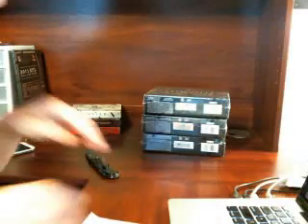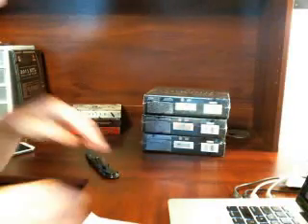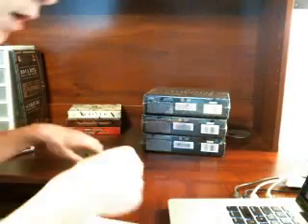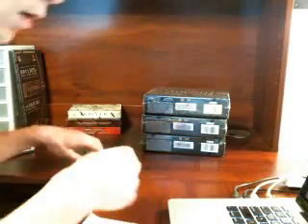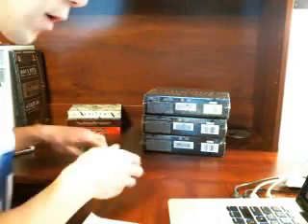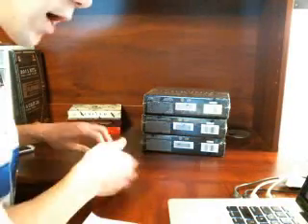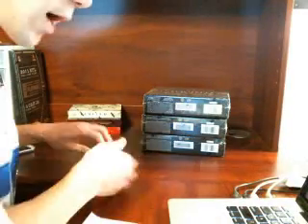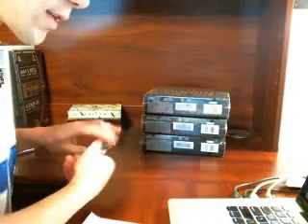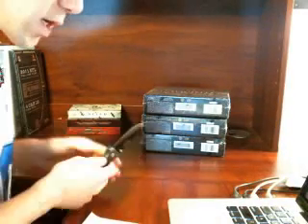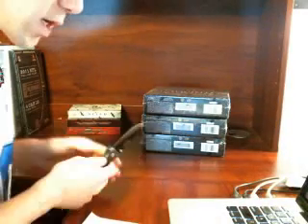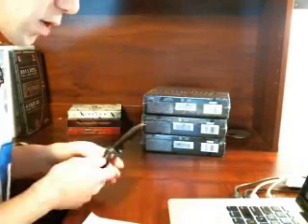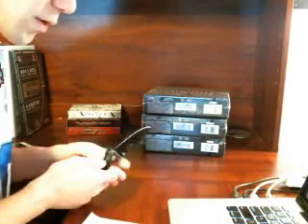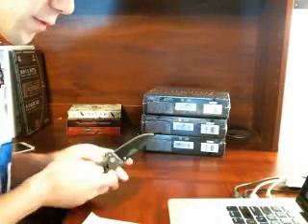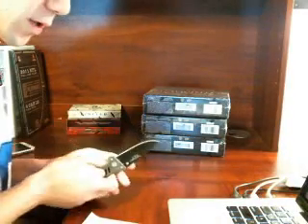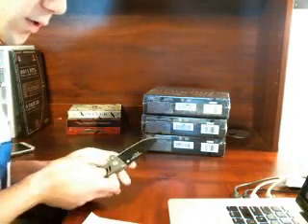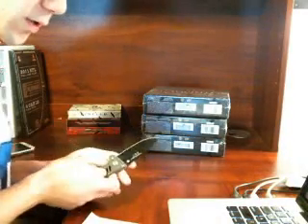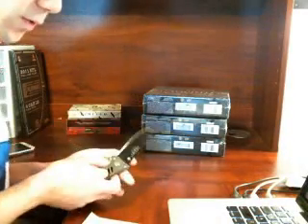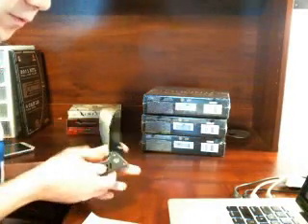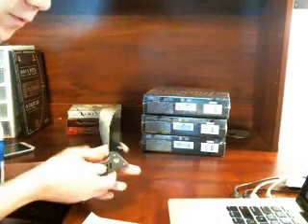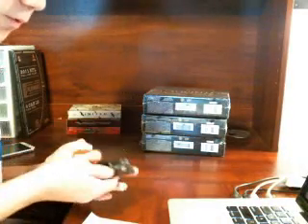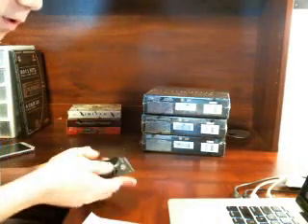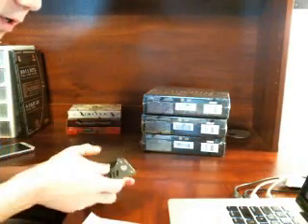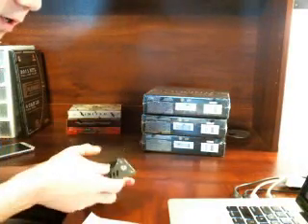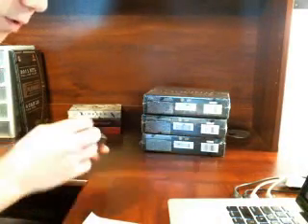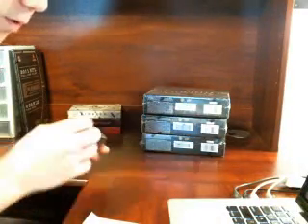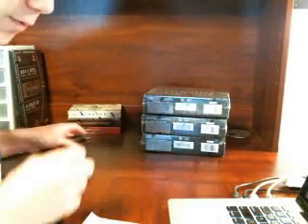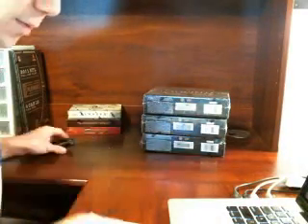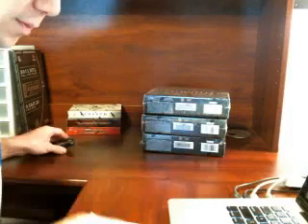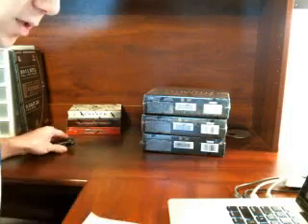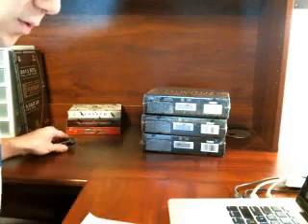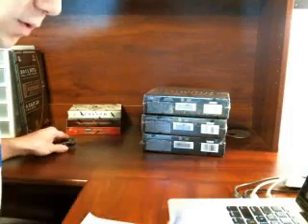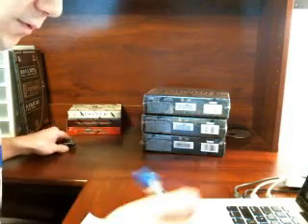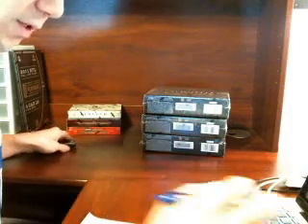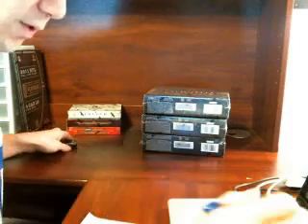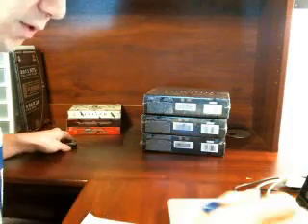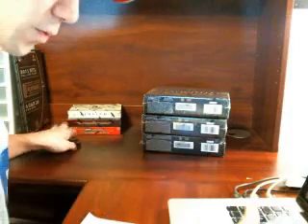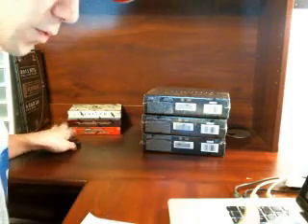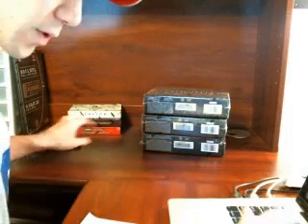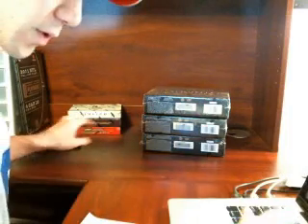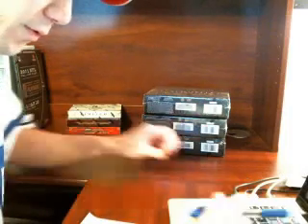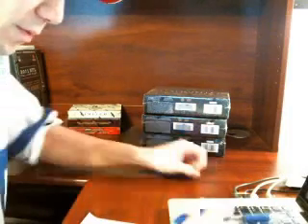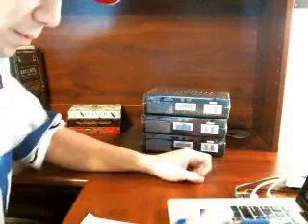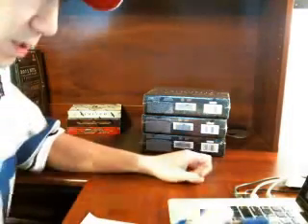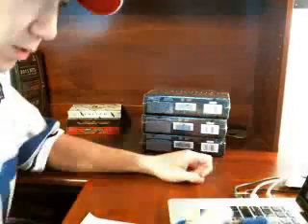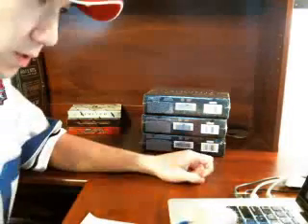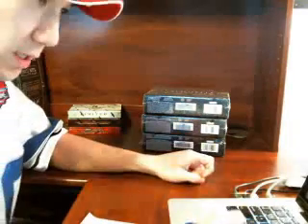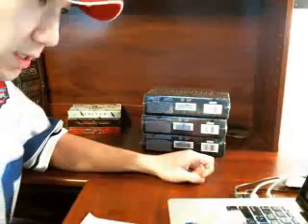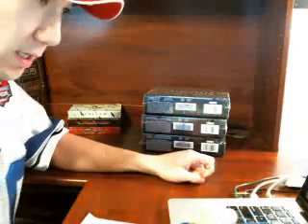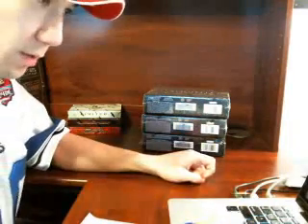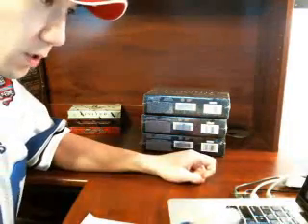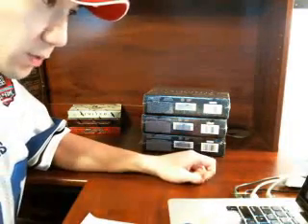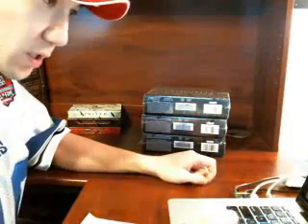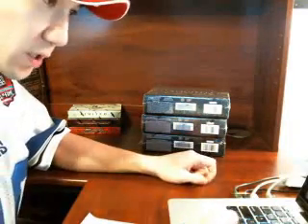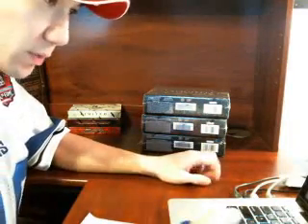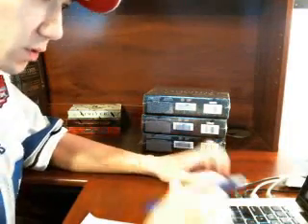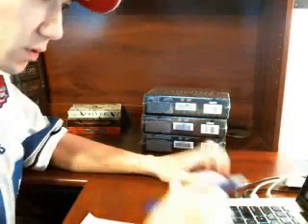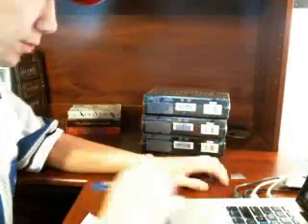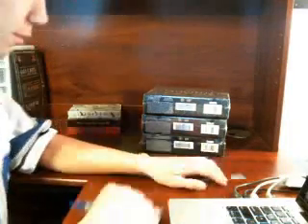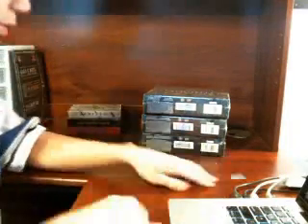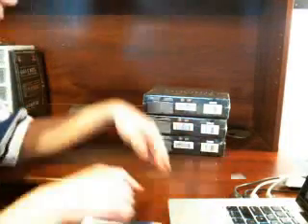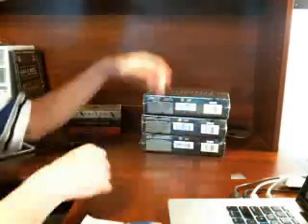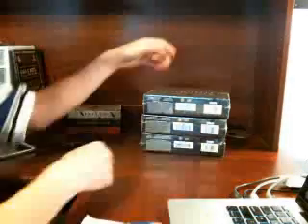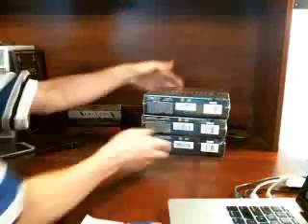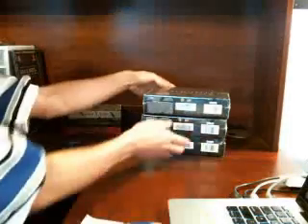All right, so the votes were four. I had one for the middle, one for the two, another for the middle. Middle box it is.